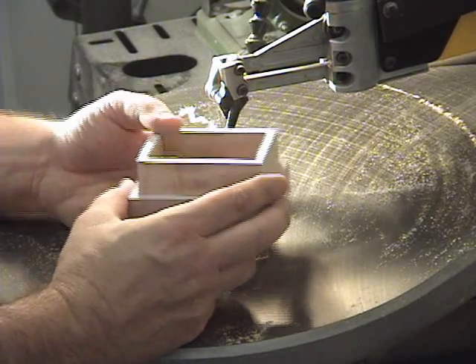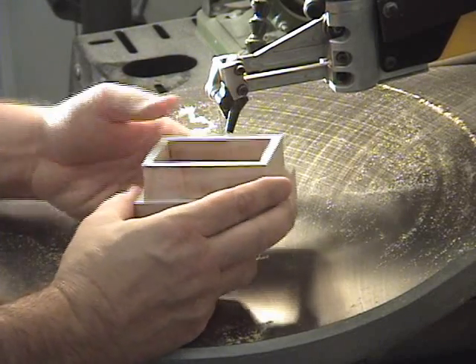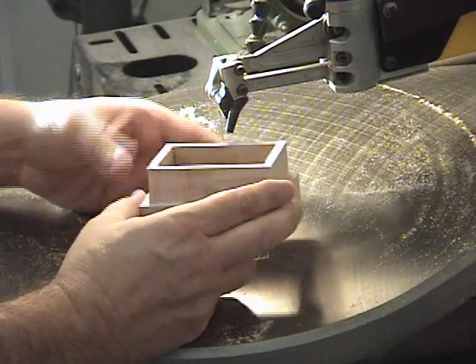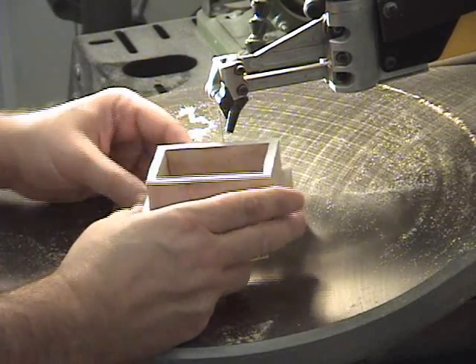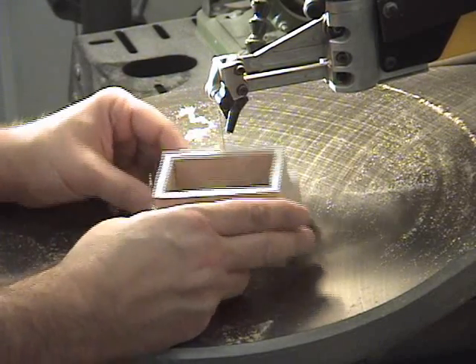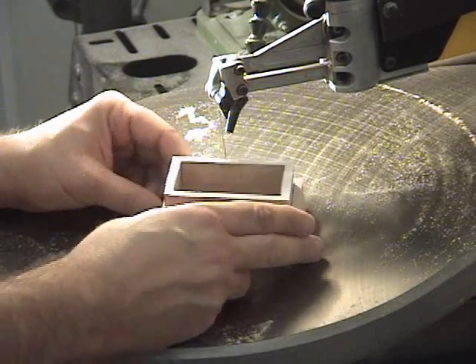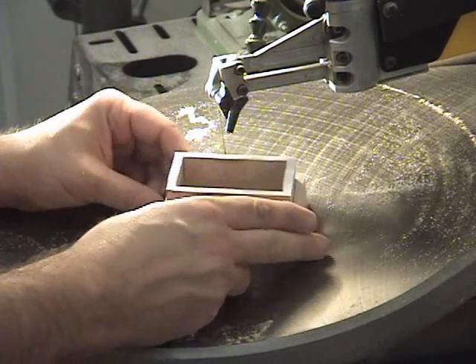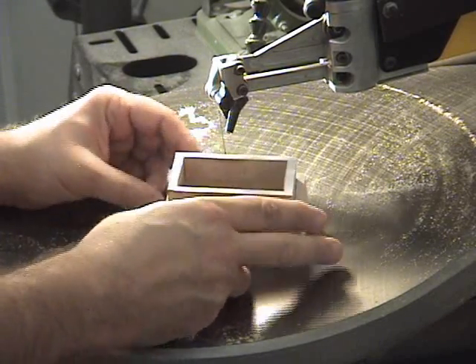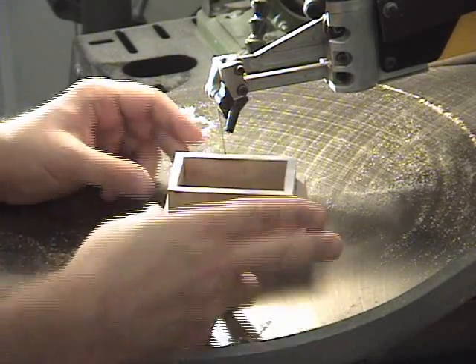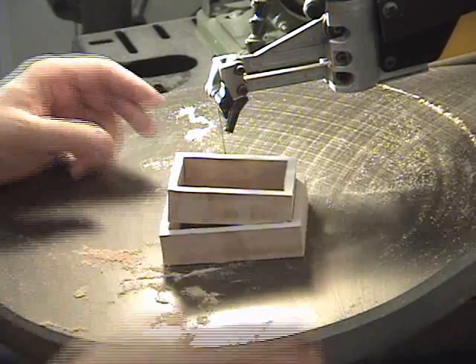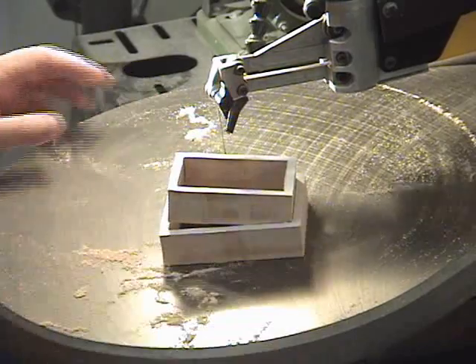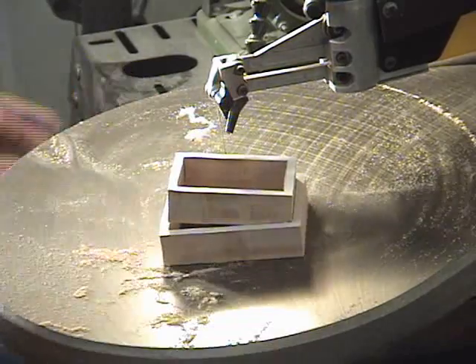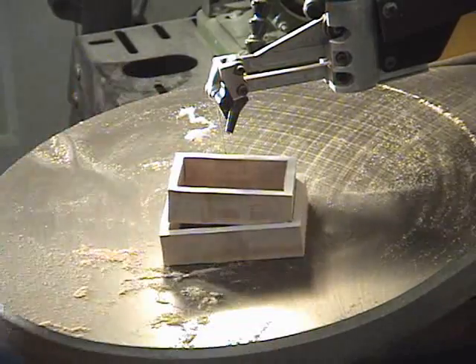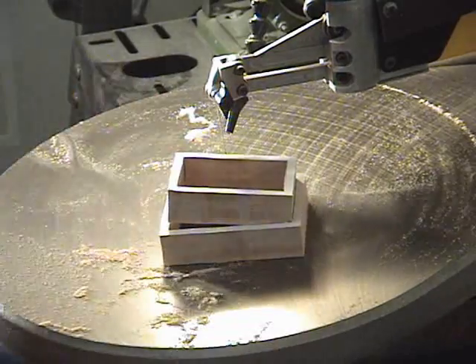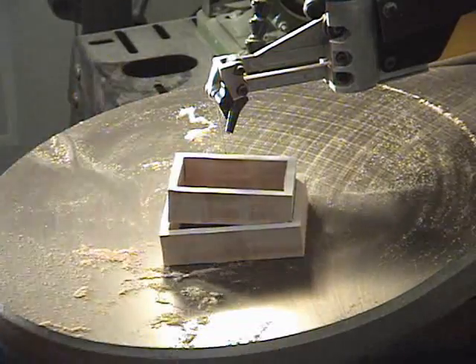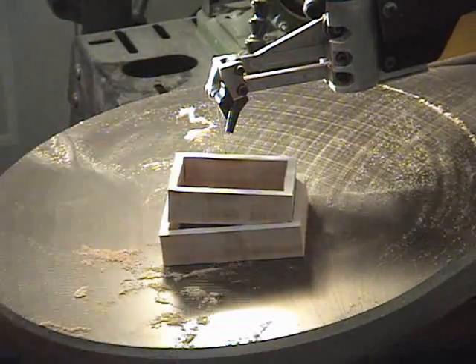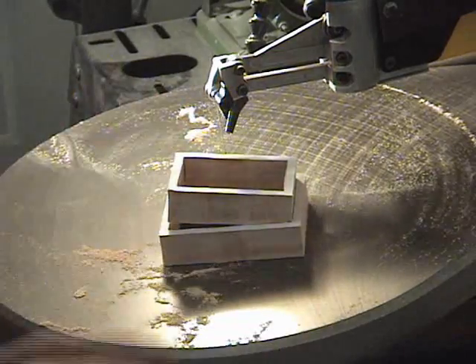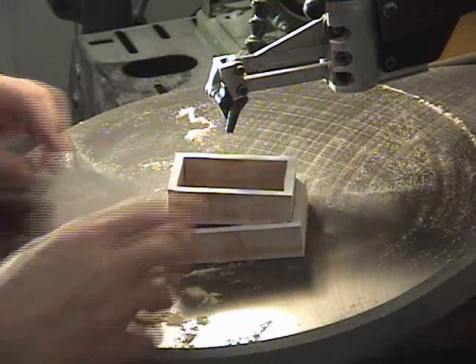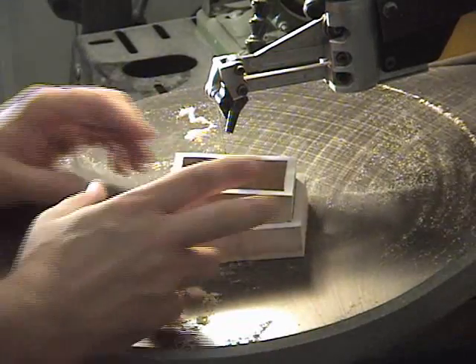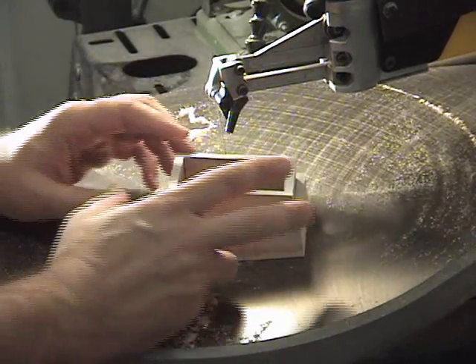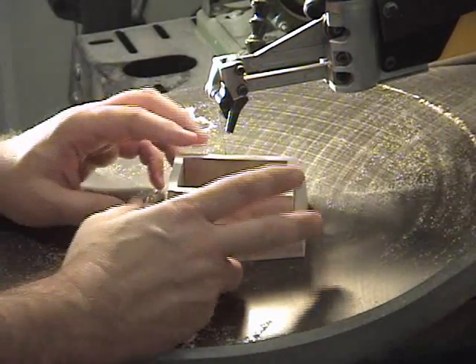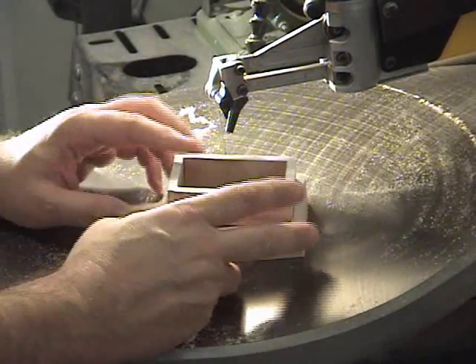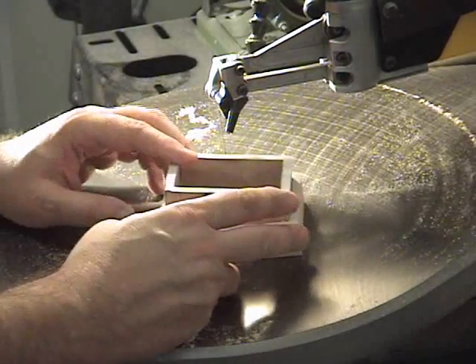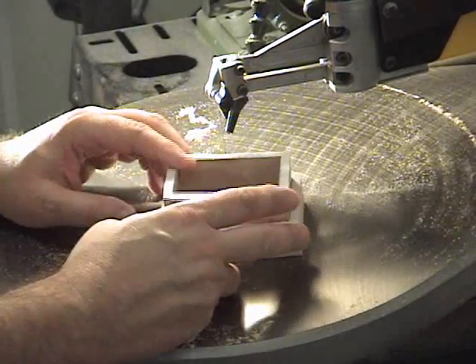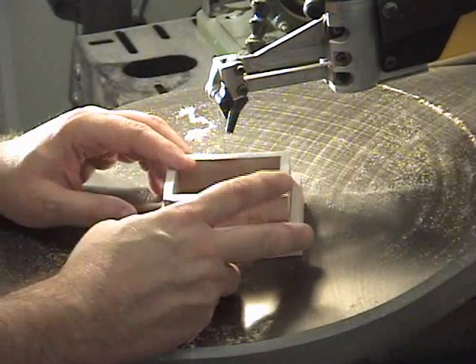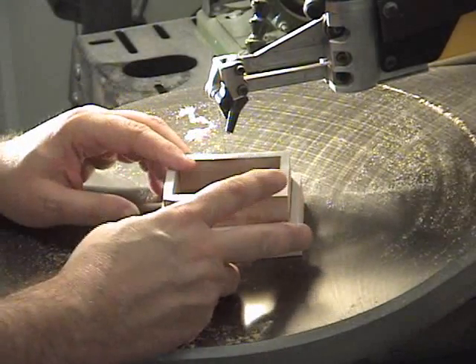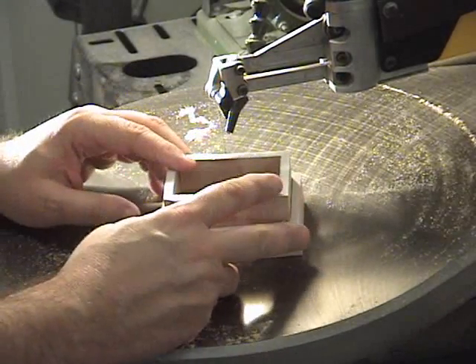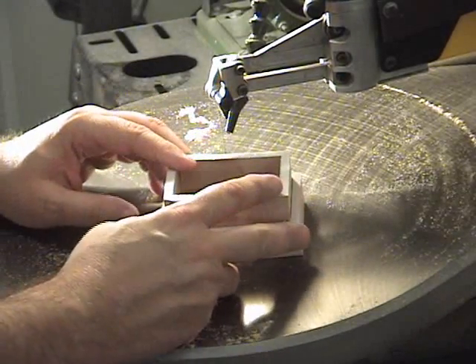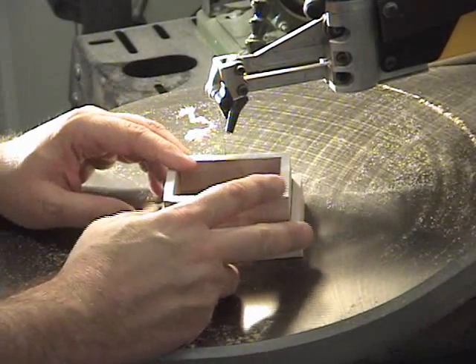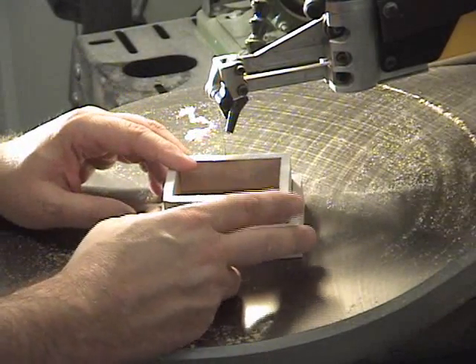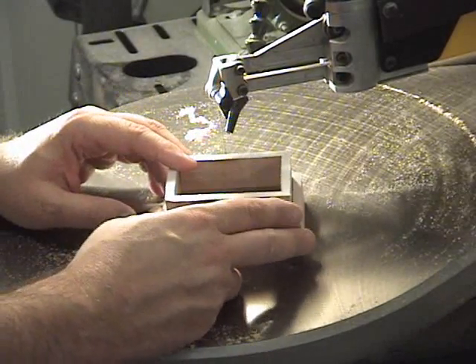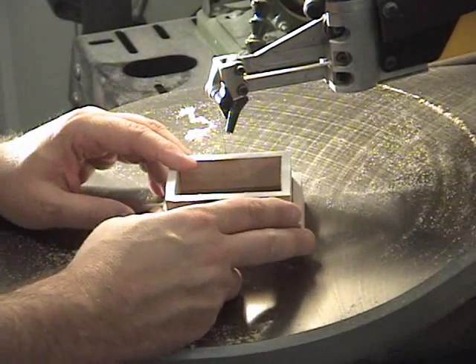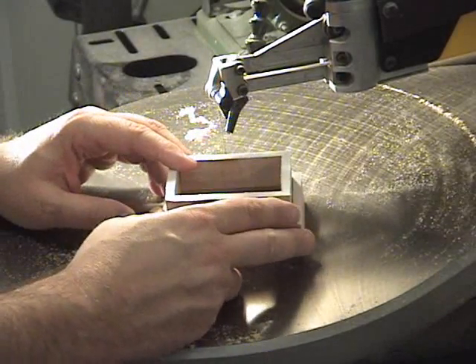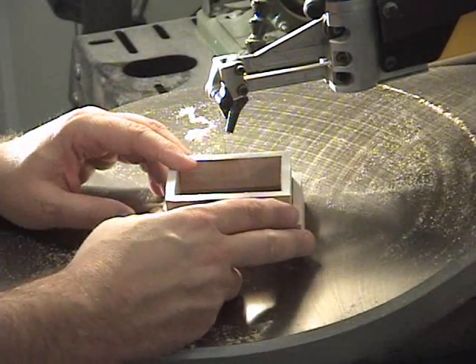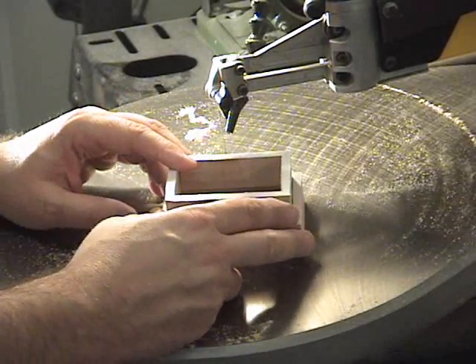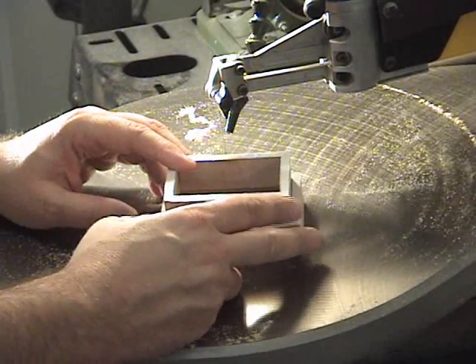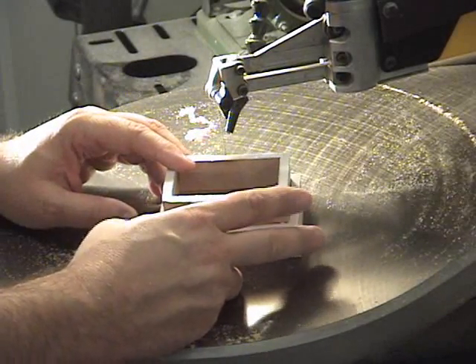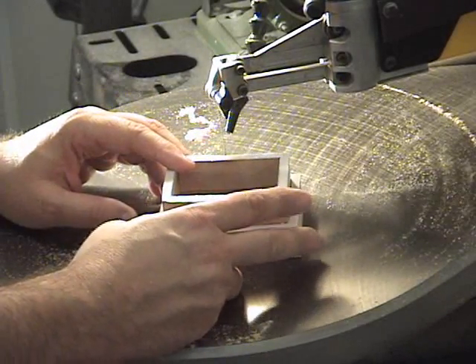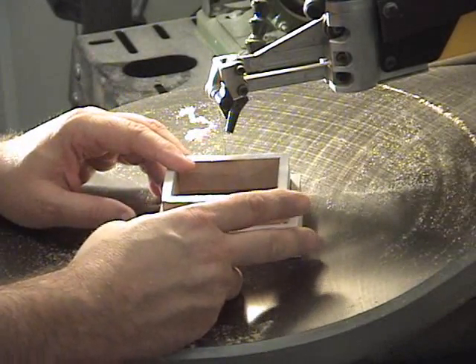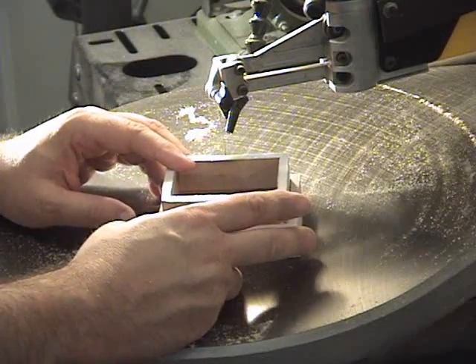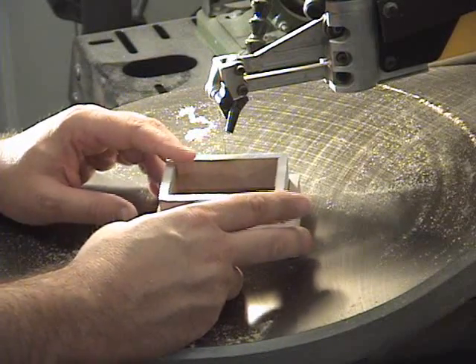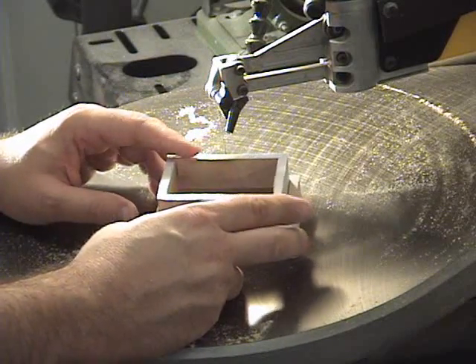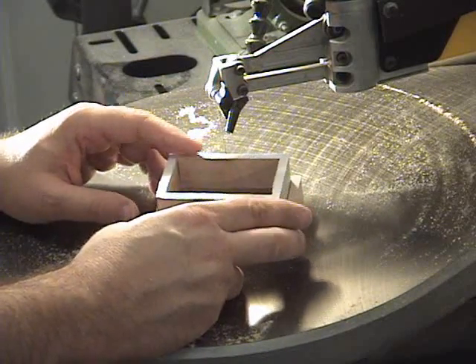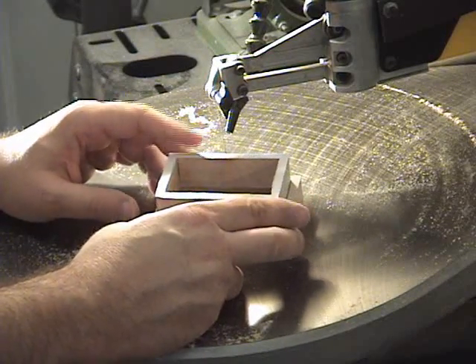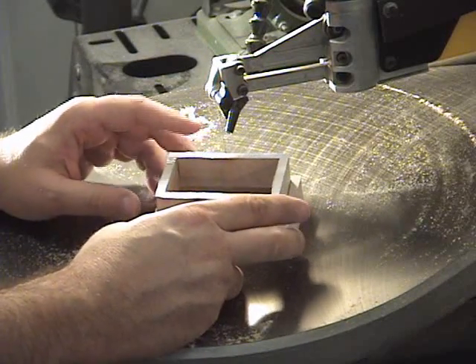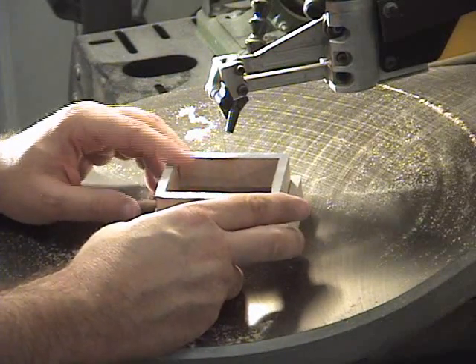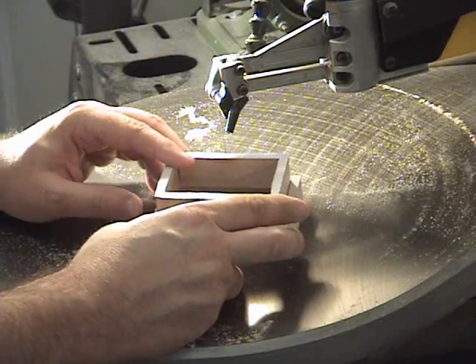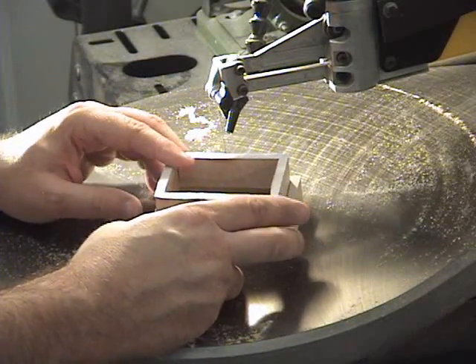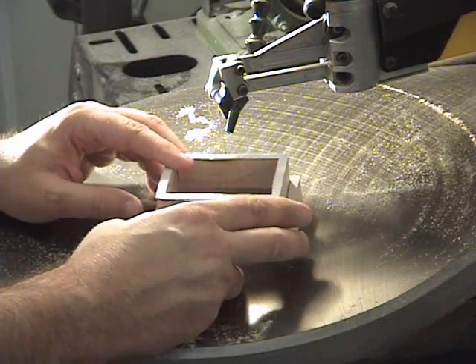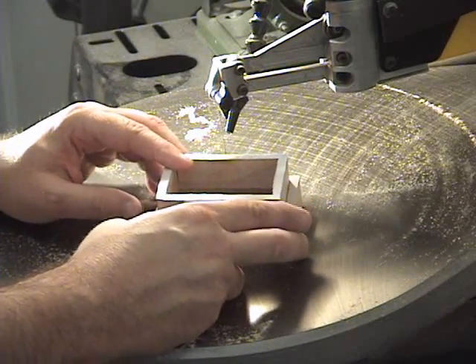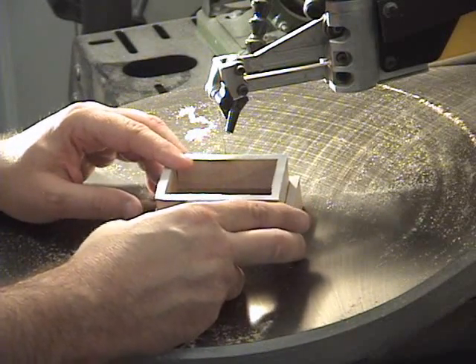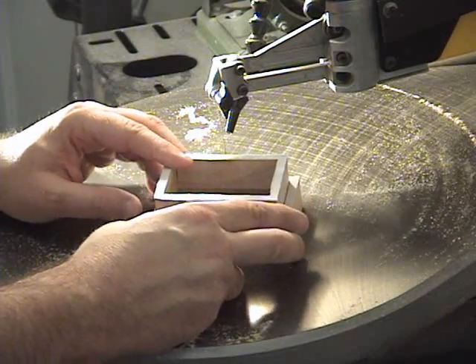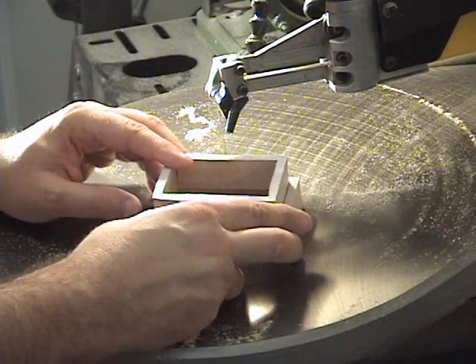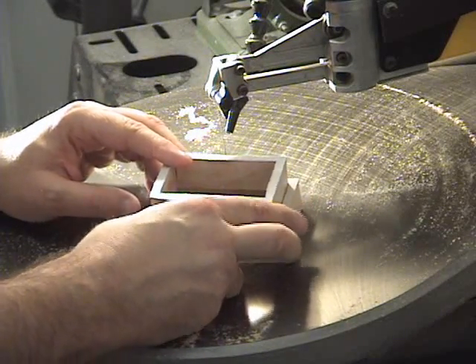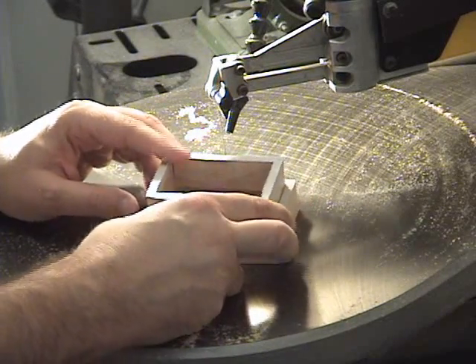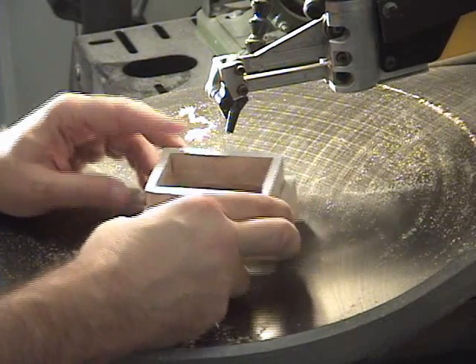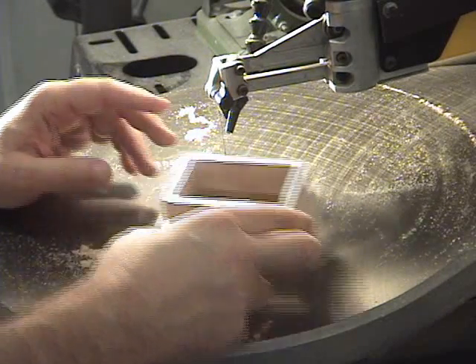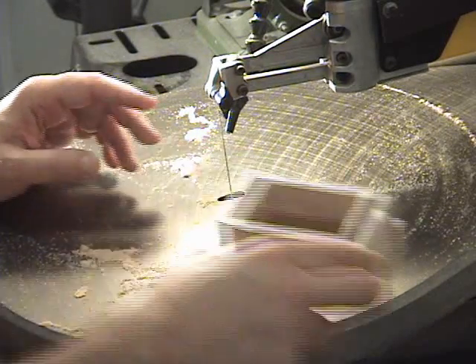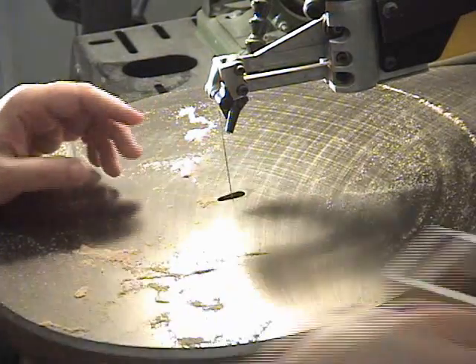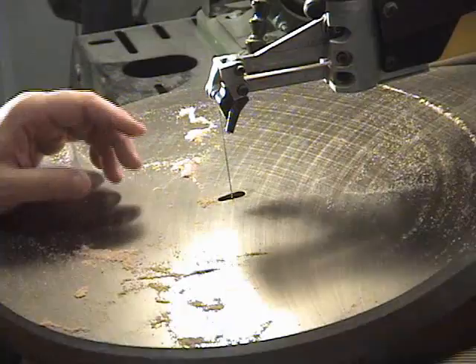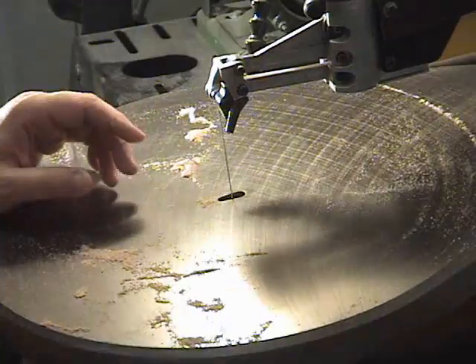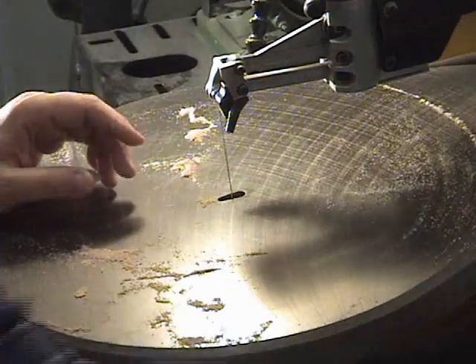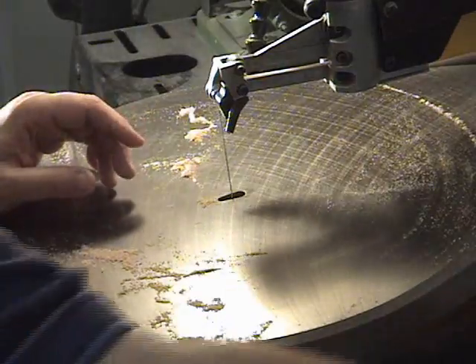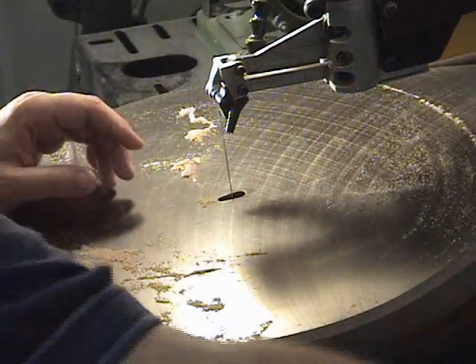I still have the top flowers to cut out, so I'll go ahead and do that now and then we'll go to the assembly table.